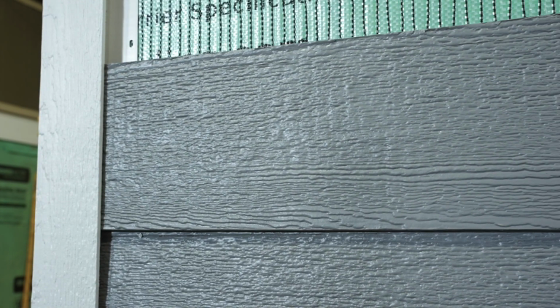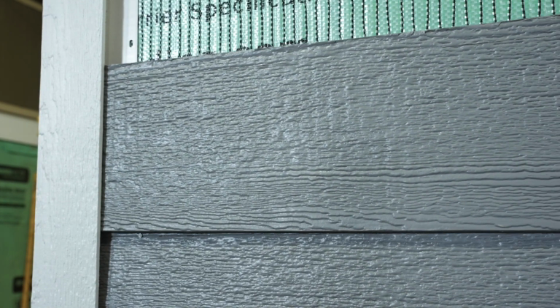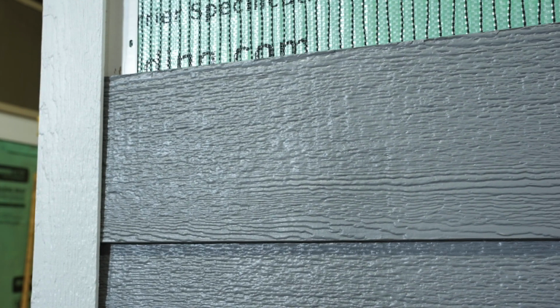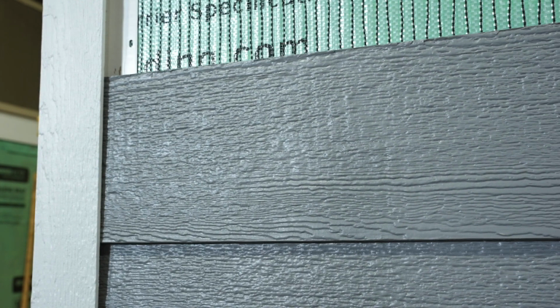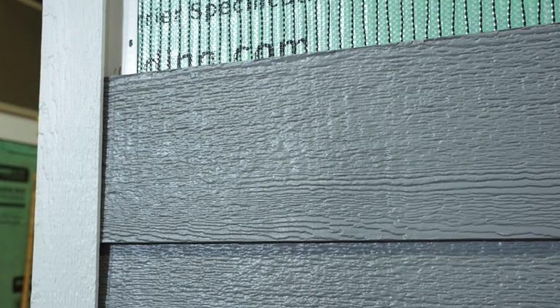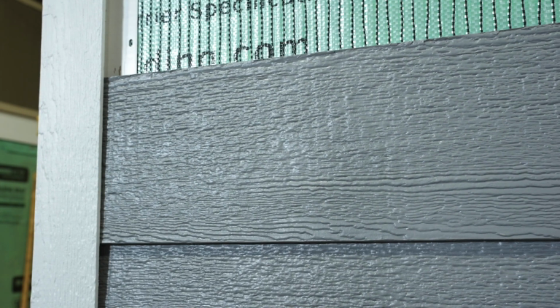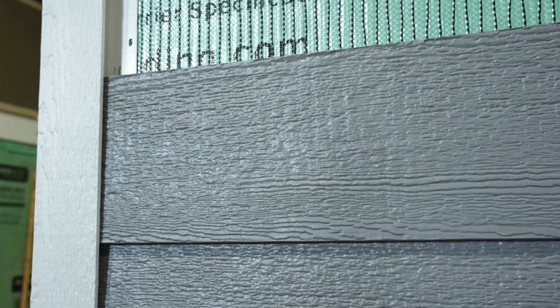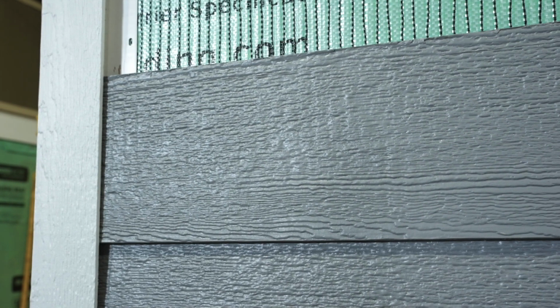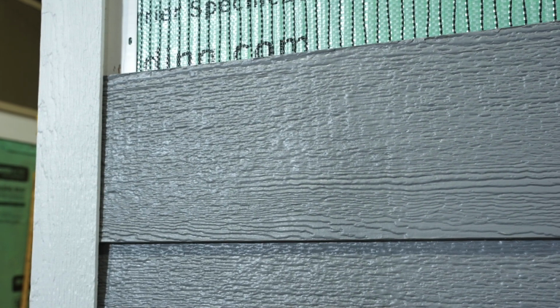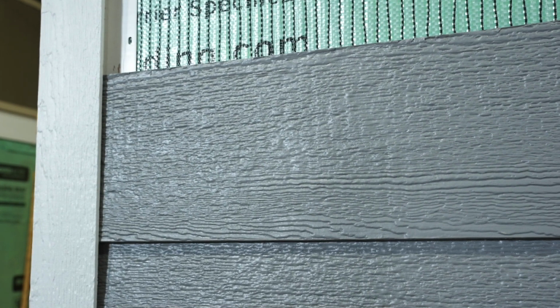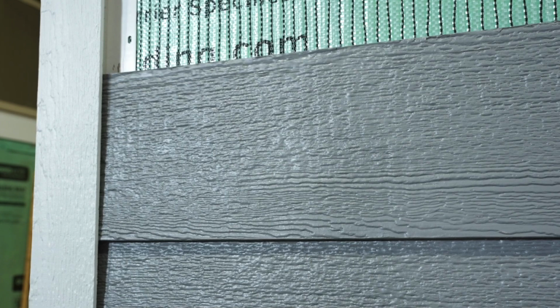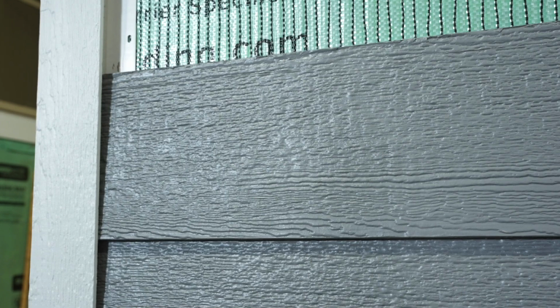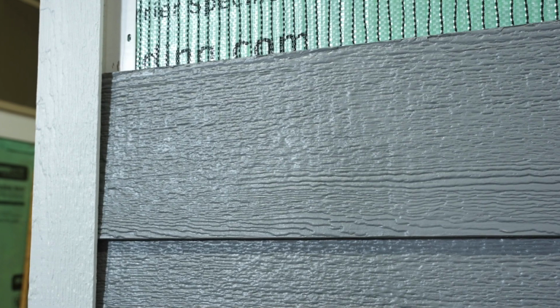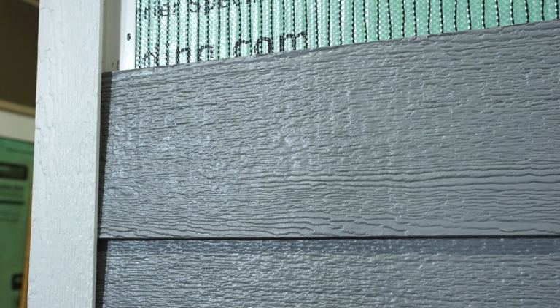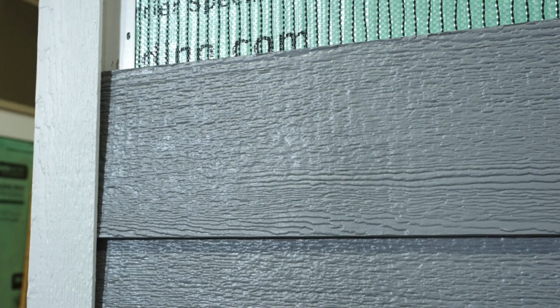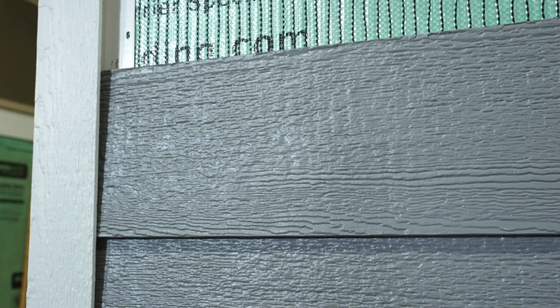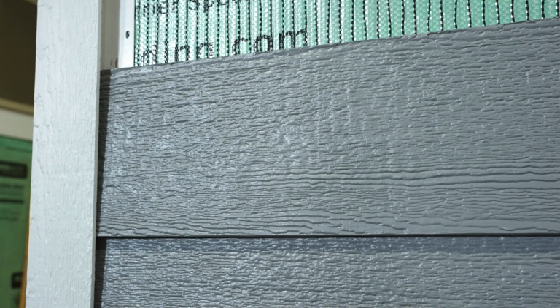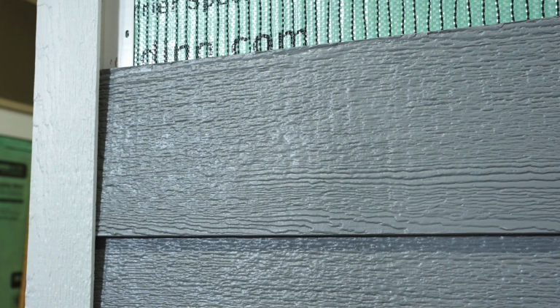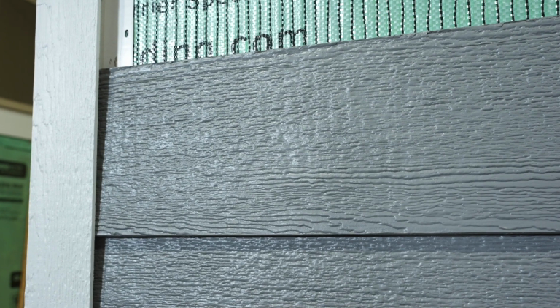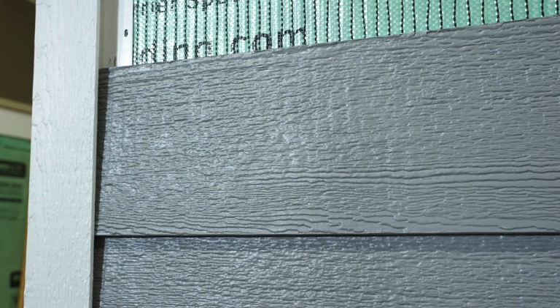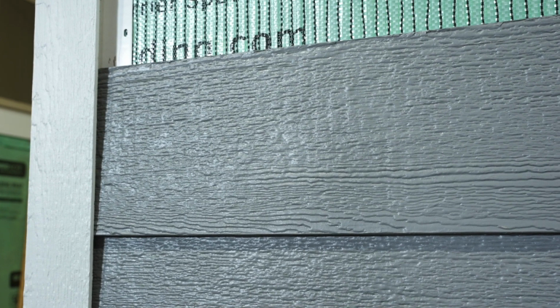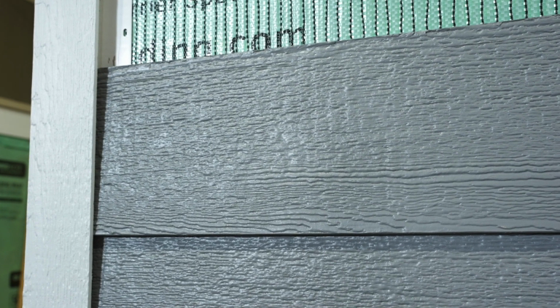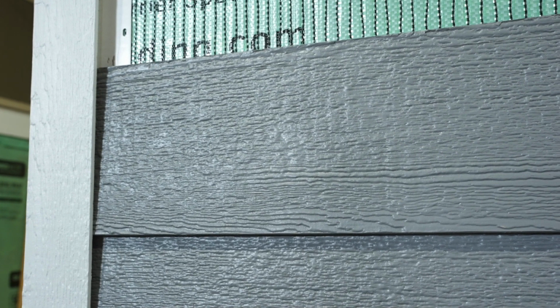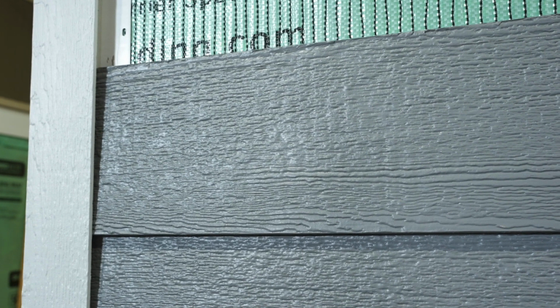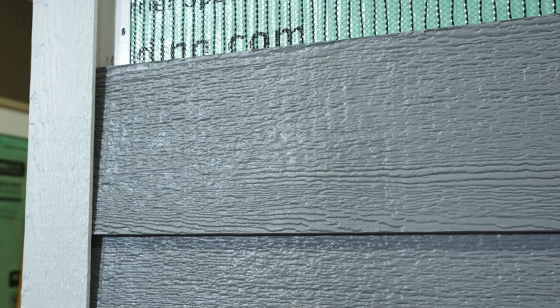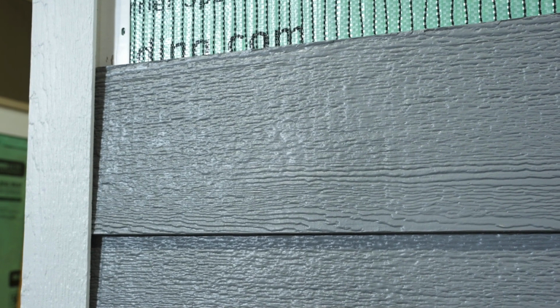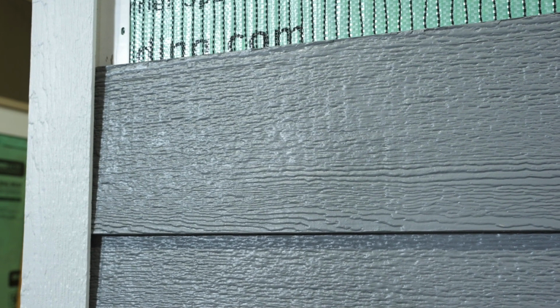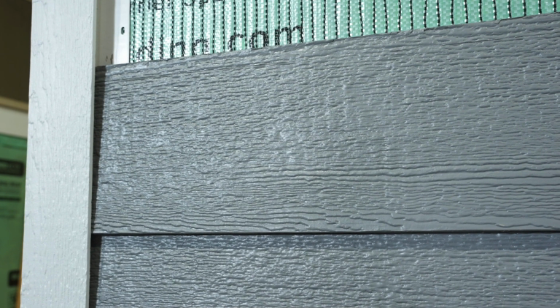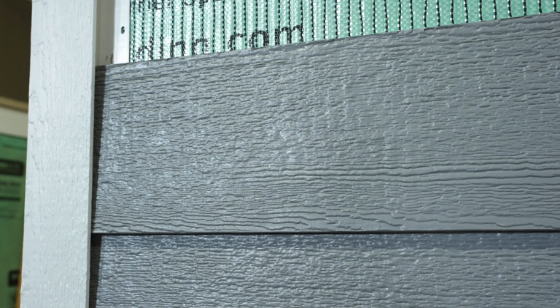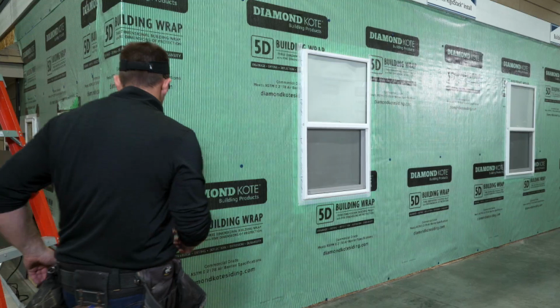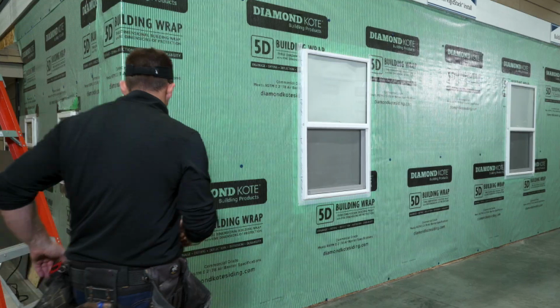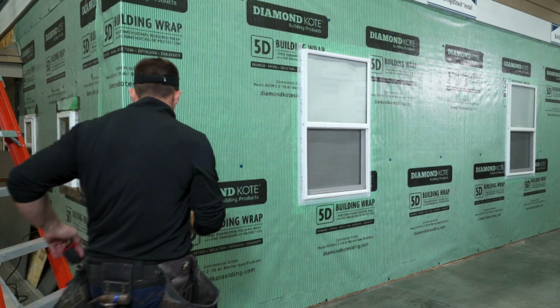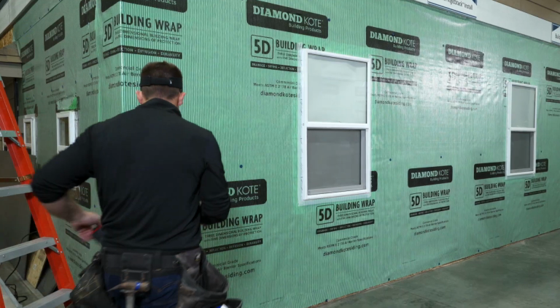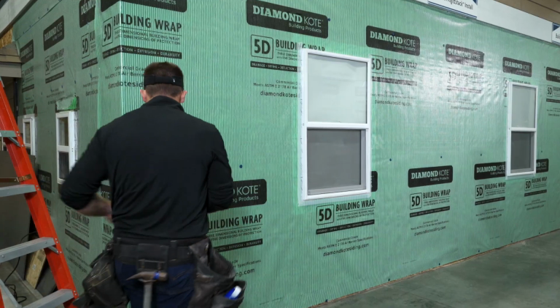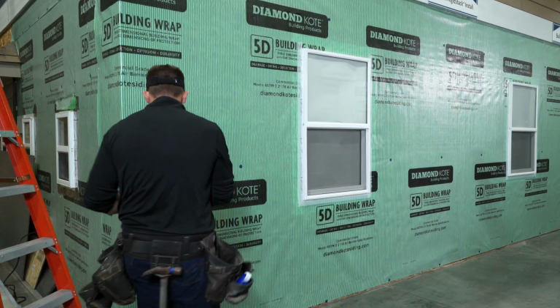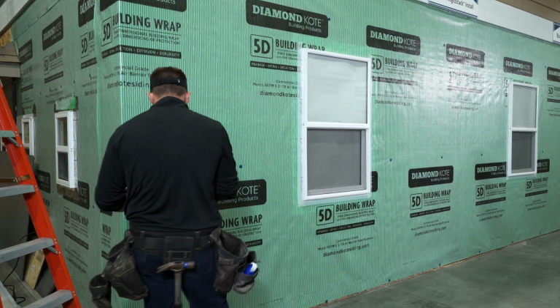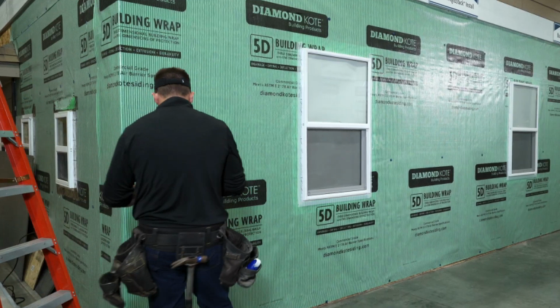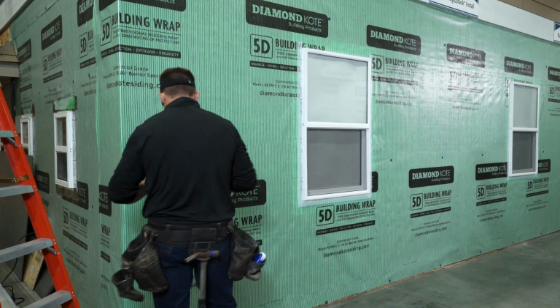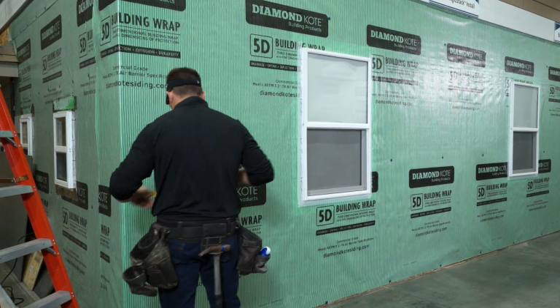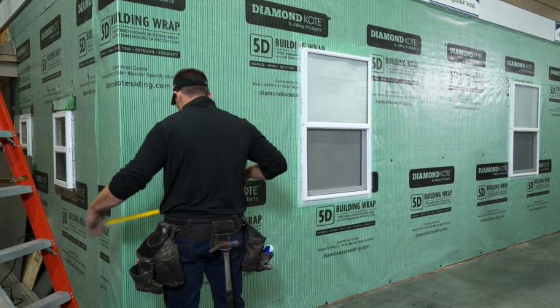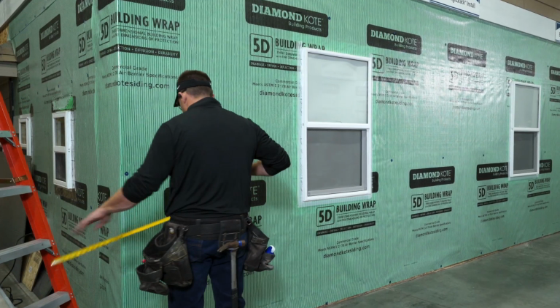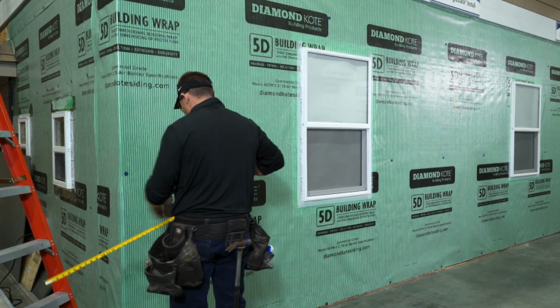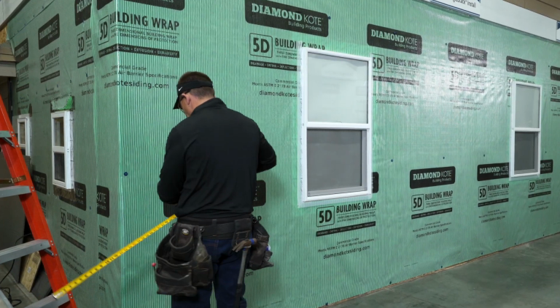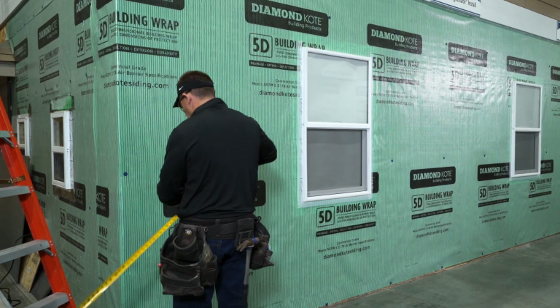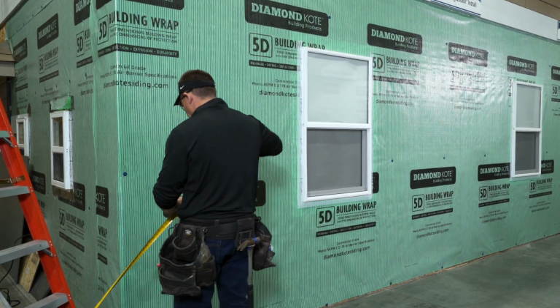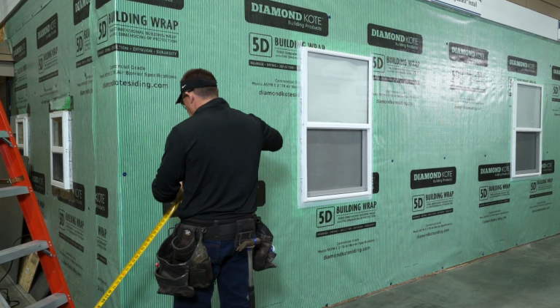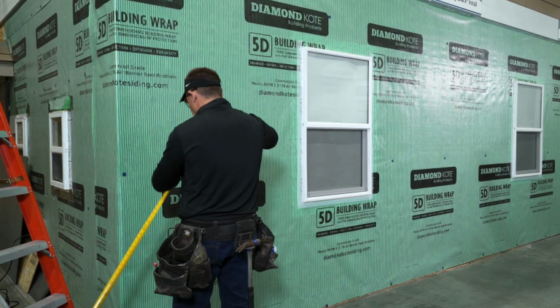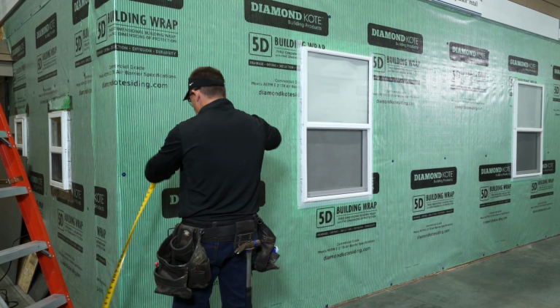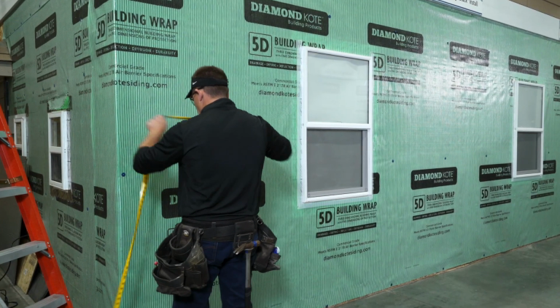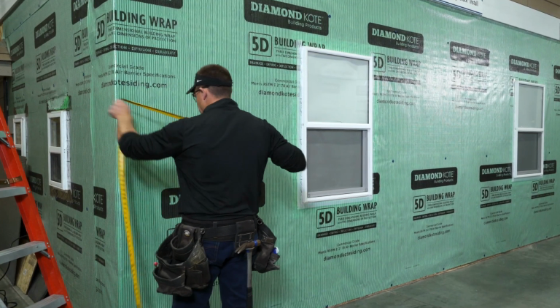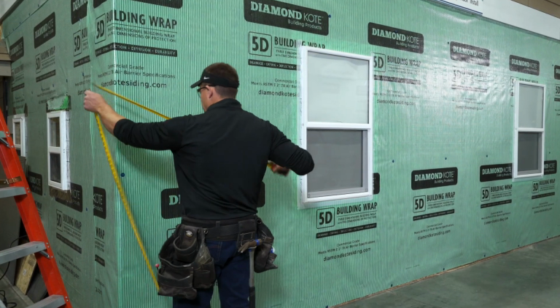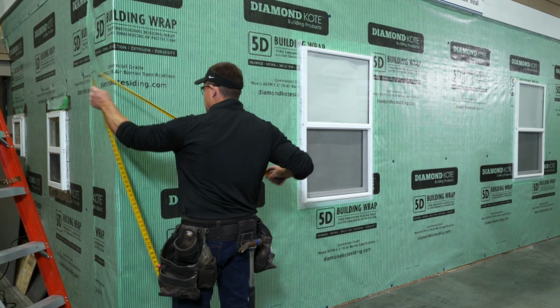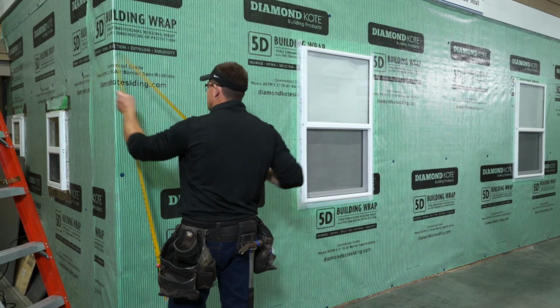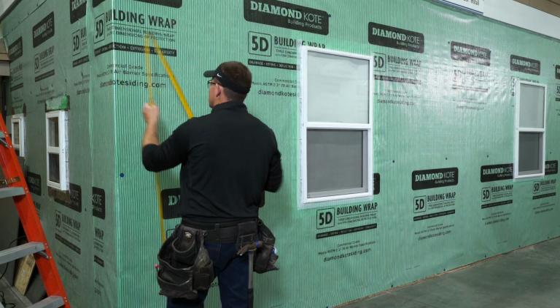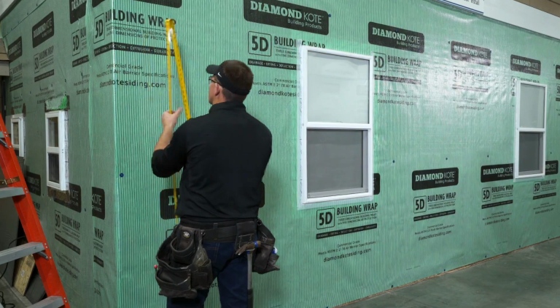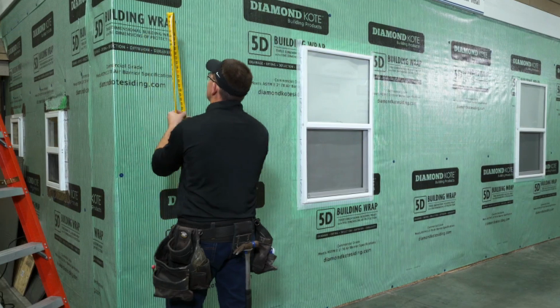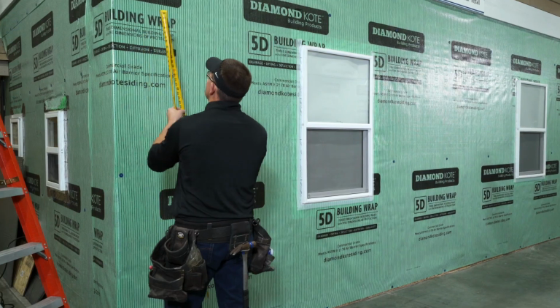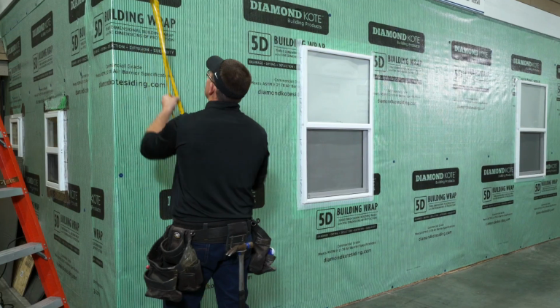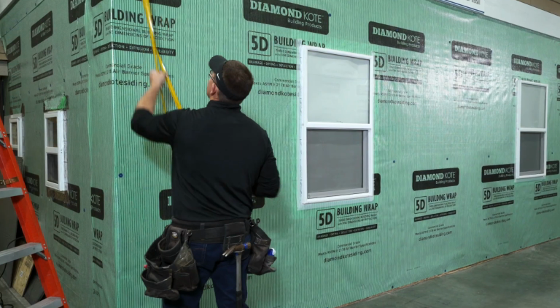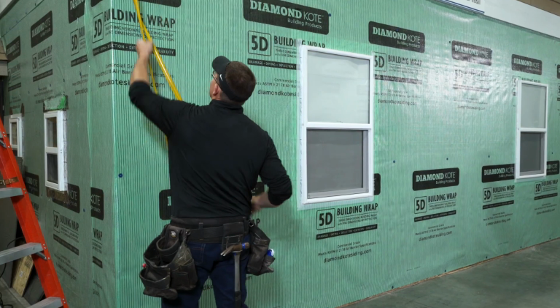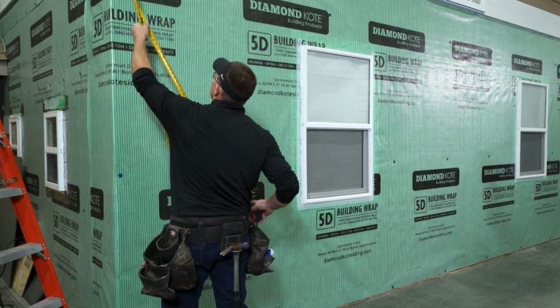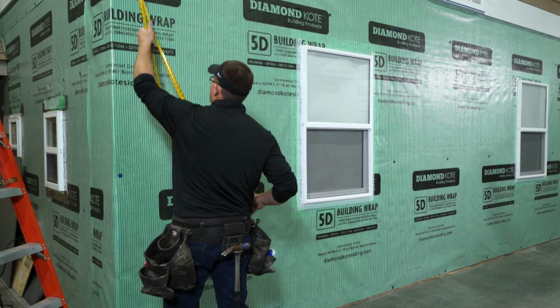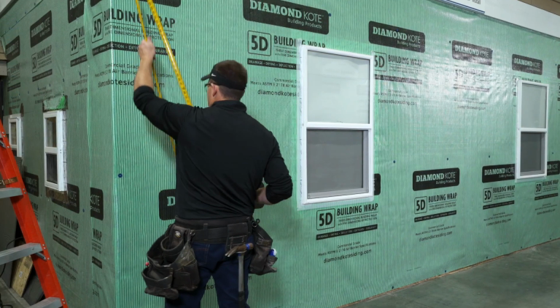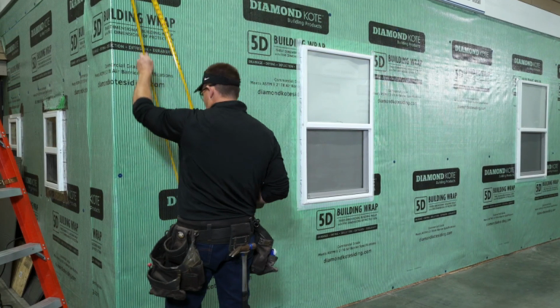Install corners first before installing the siding. A minimum 6 inch clearance must be maintained between the corners and finished grade.